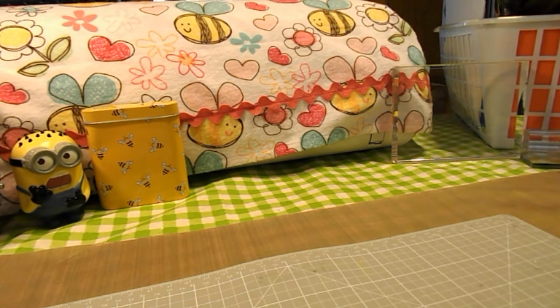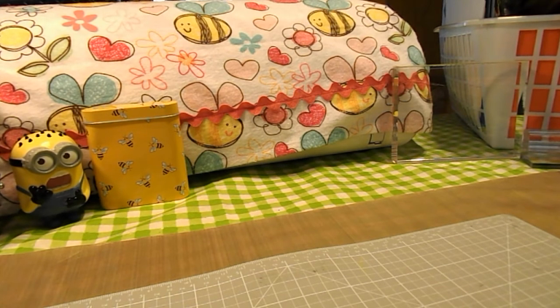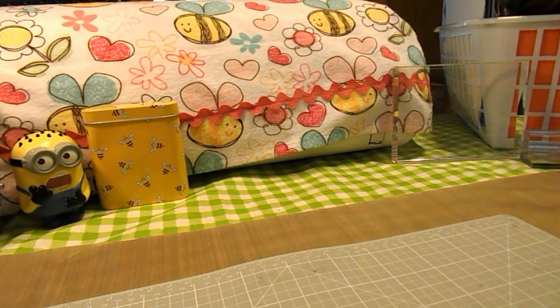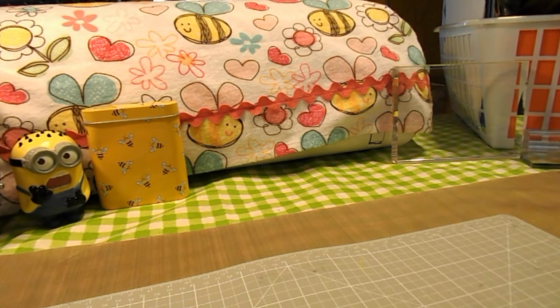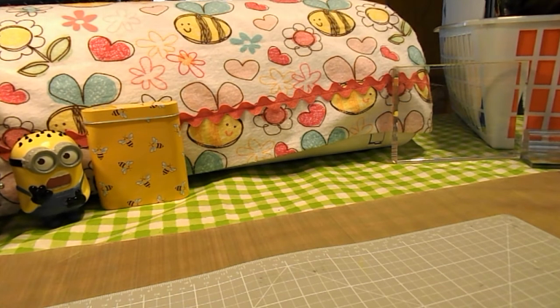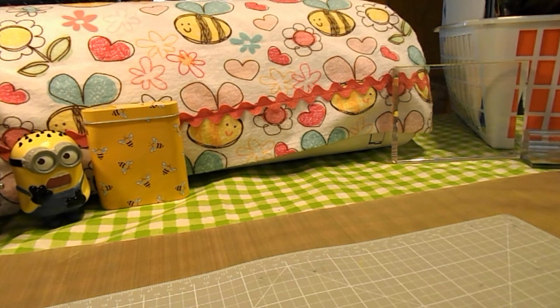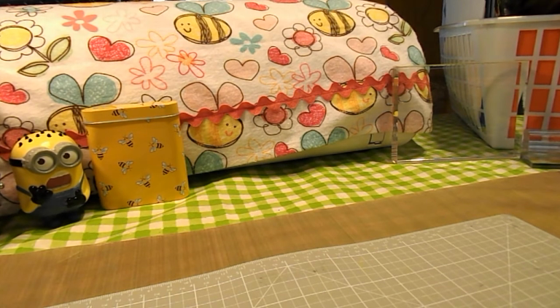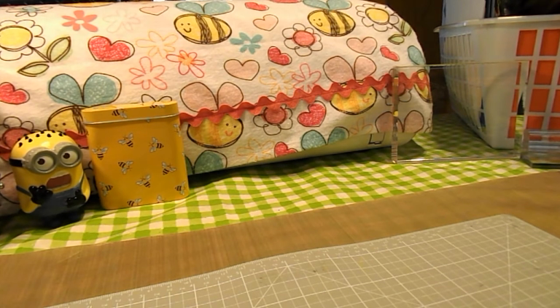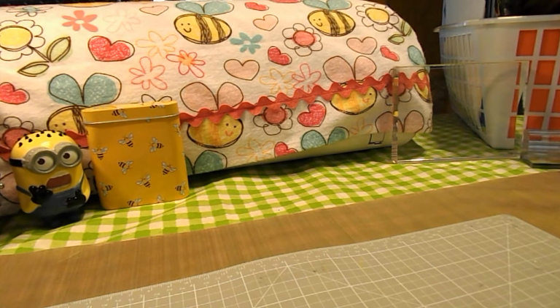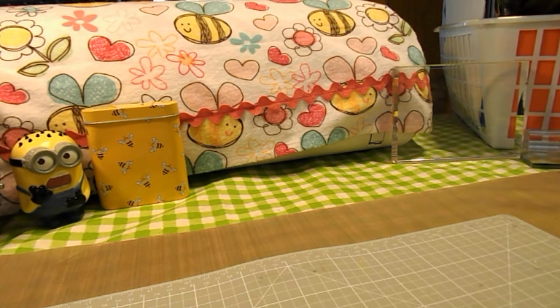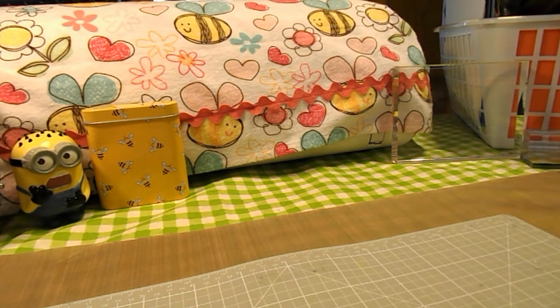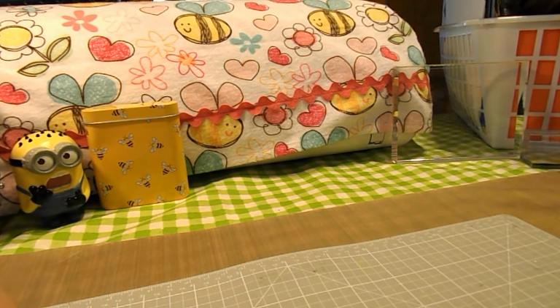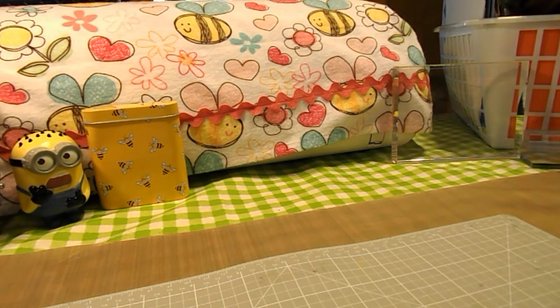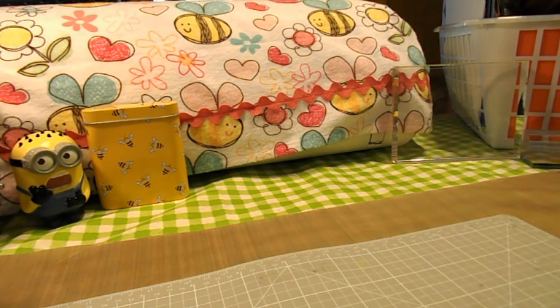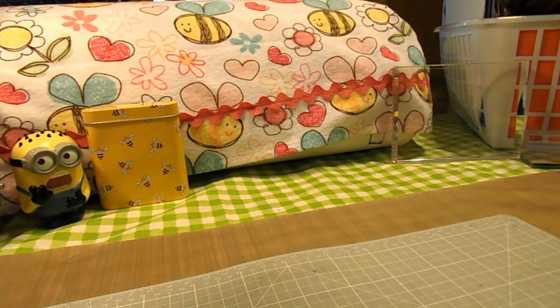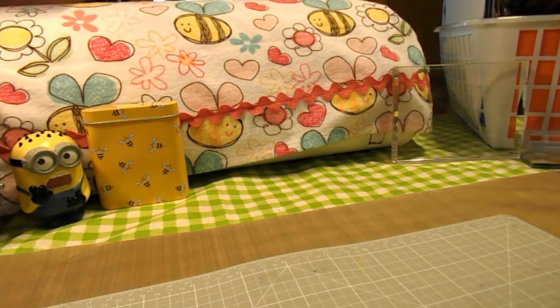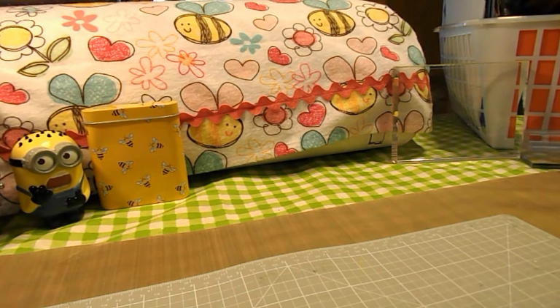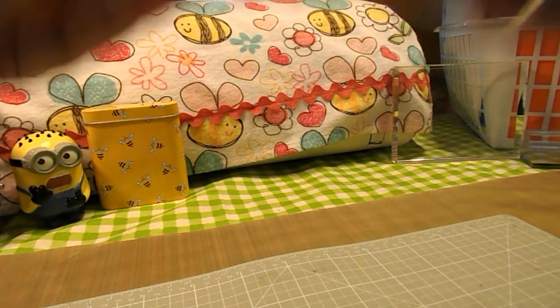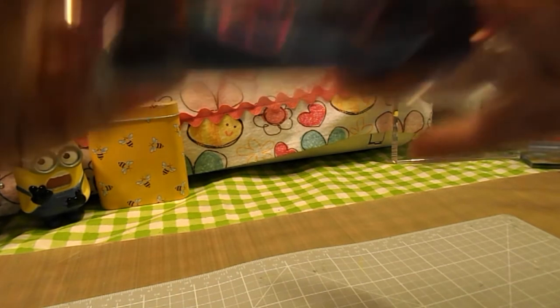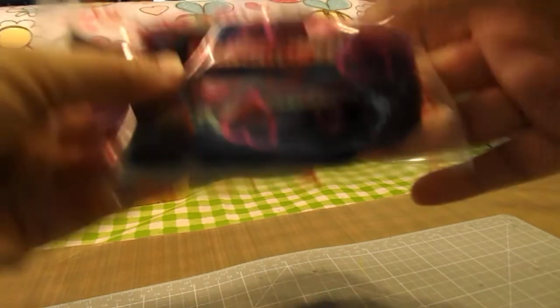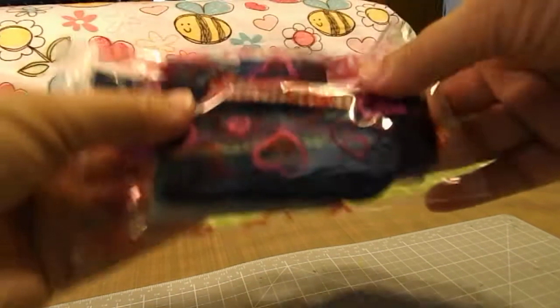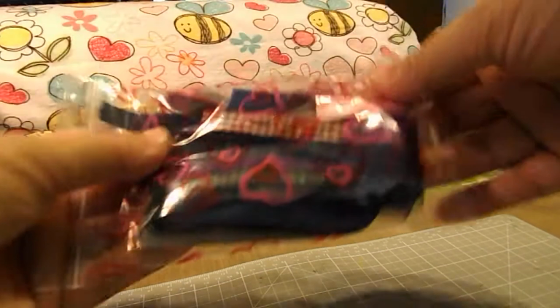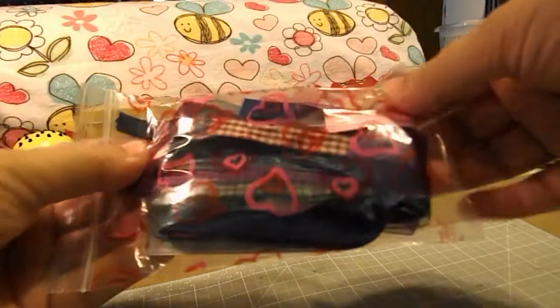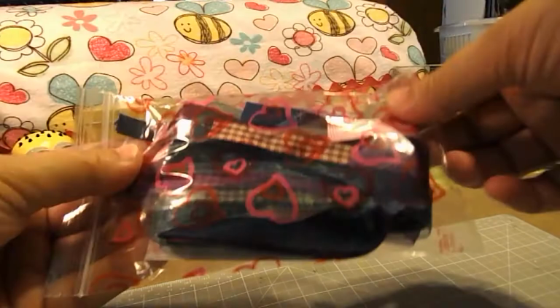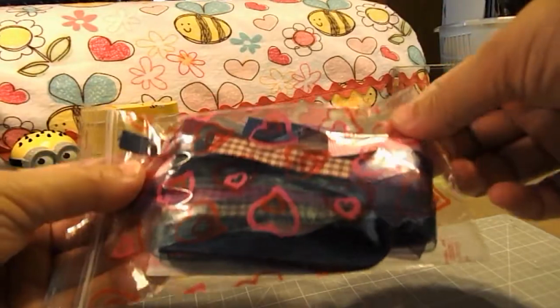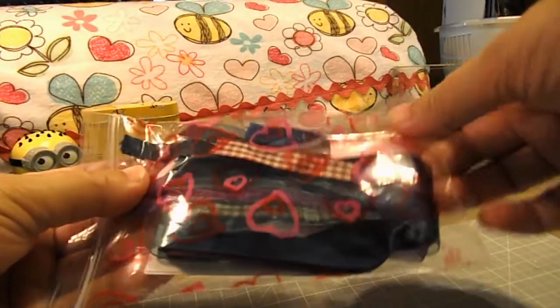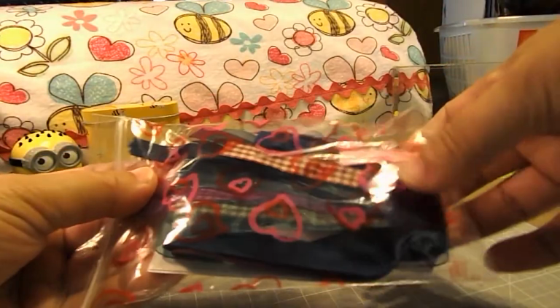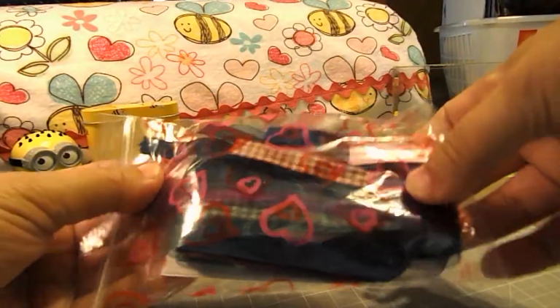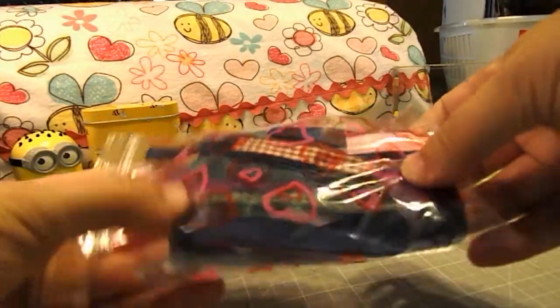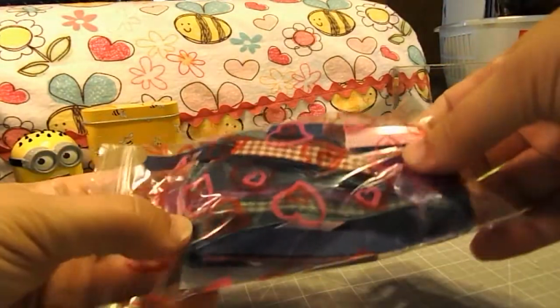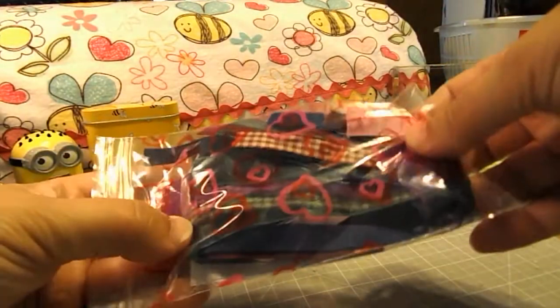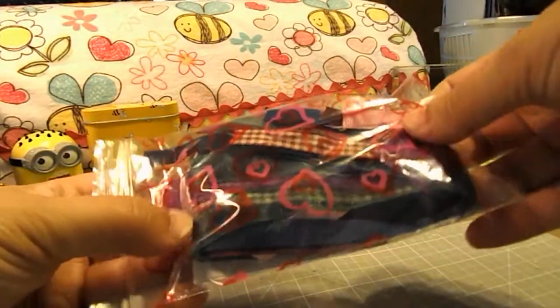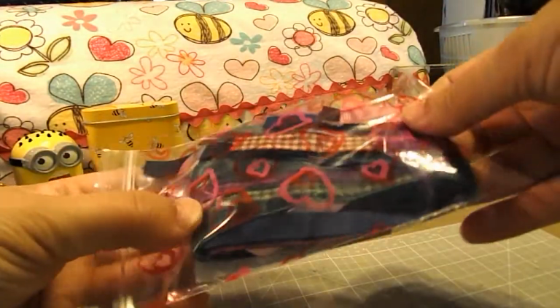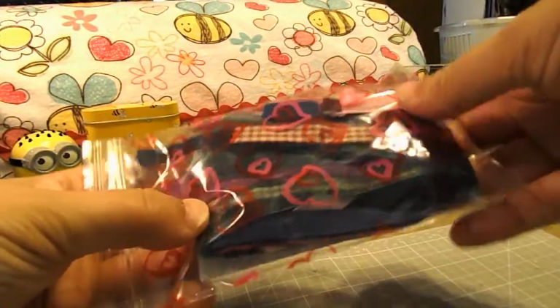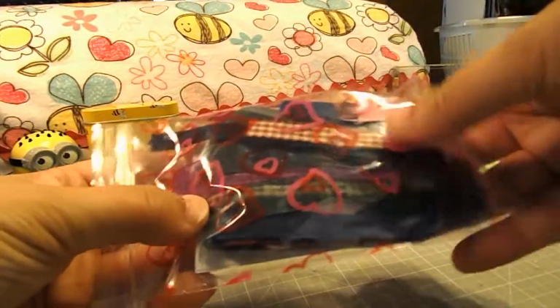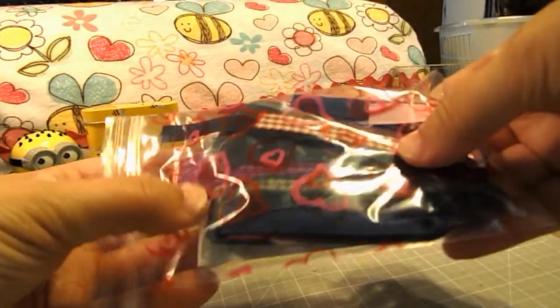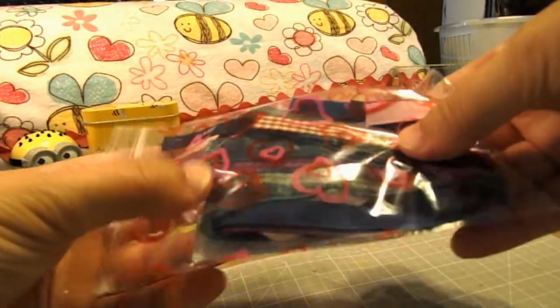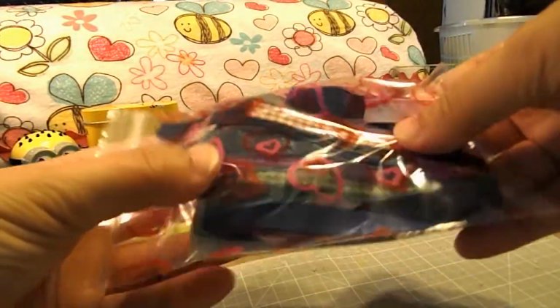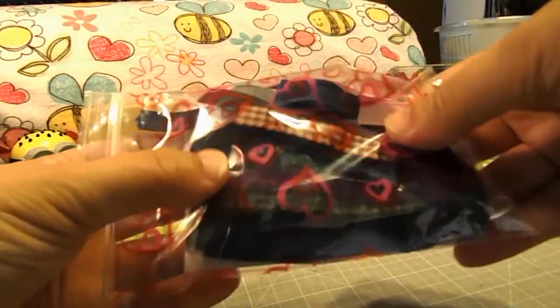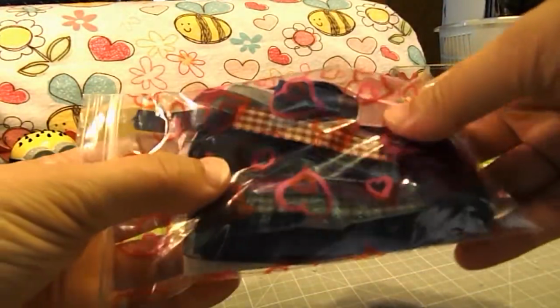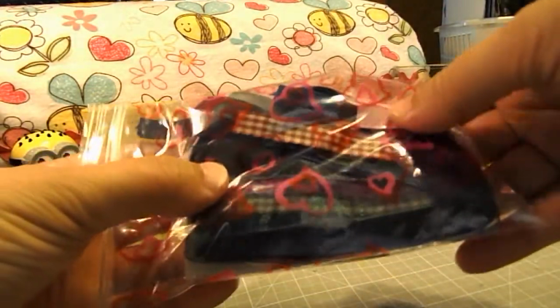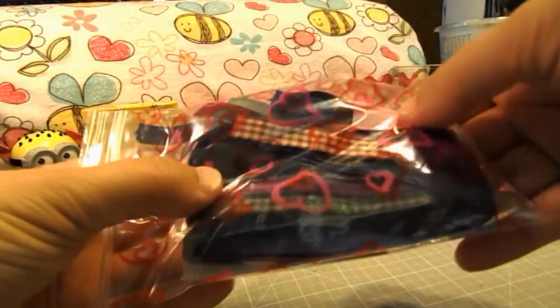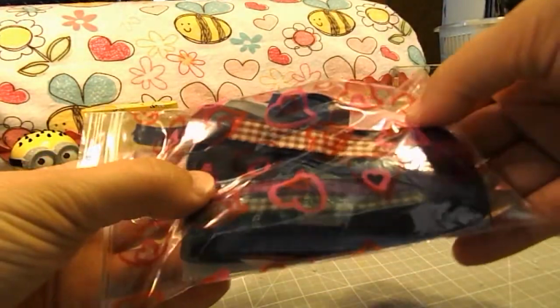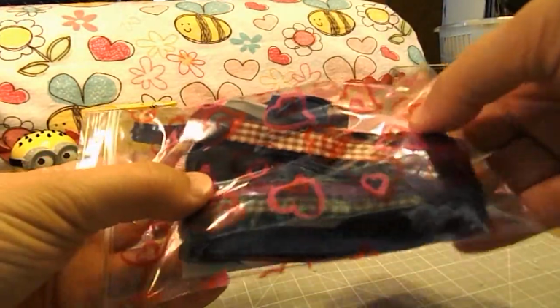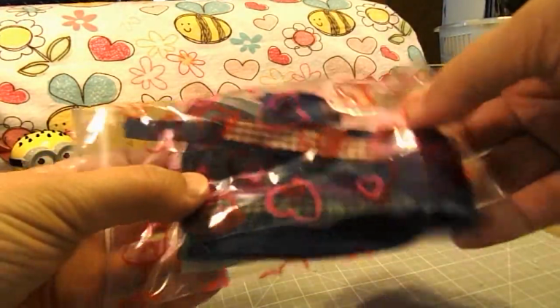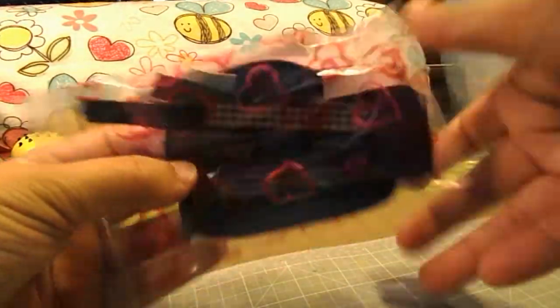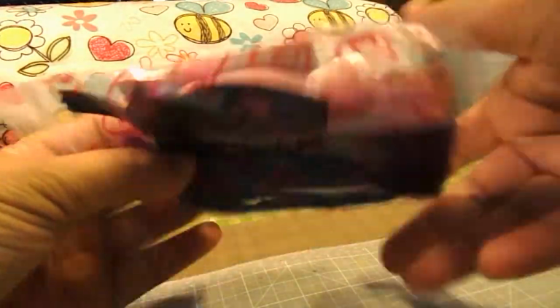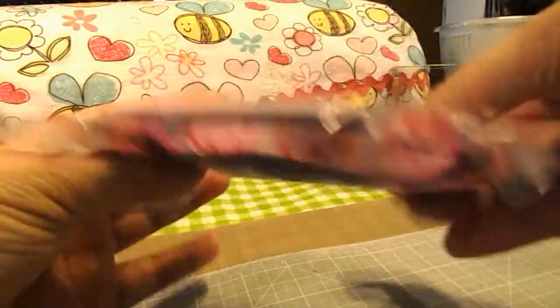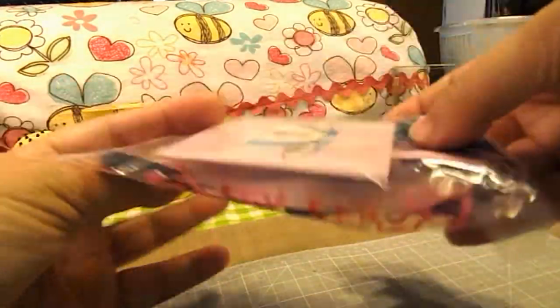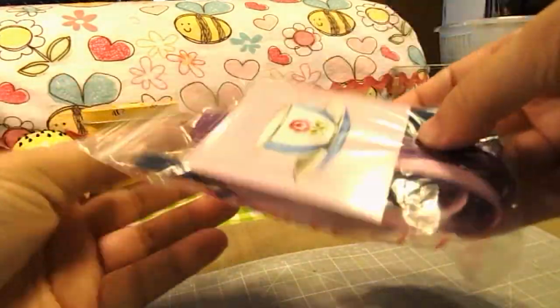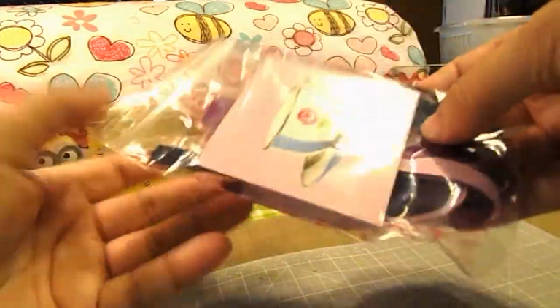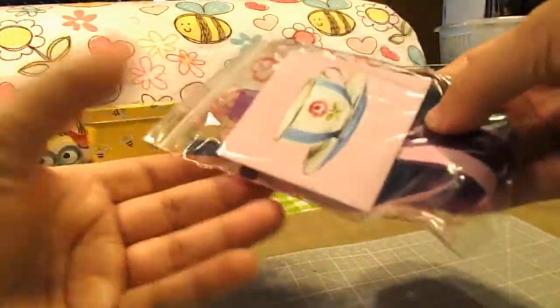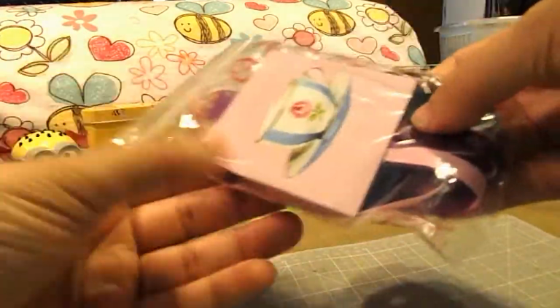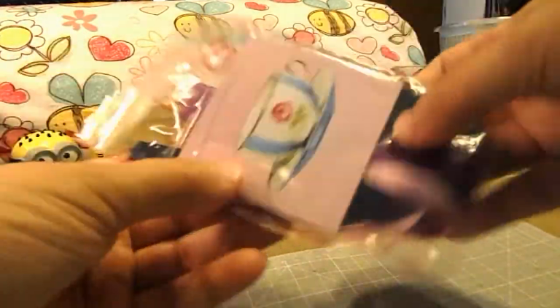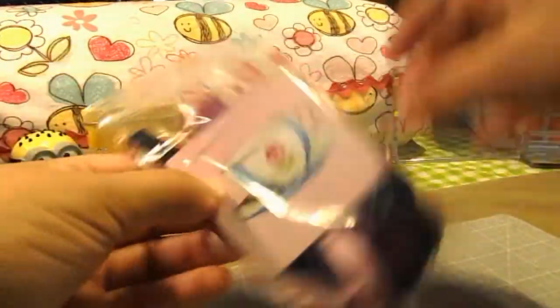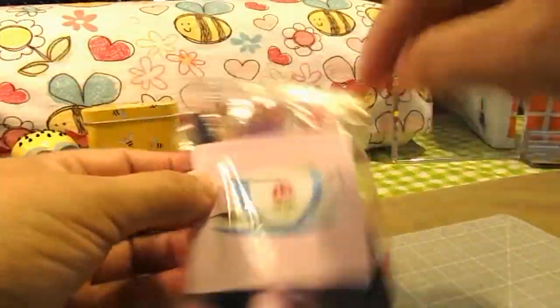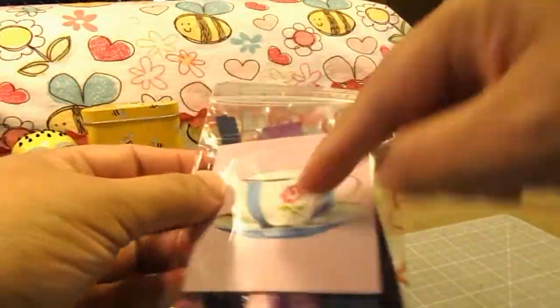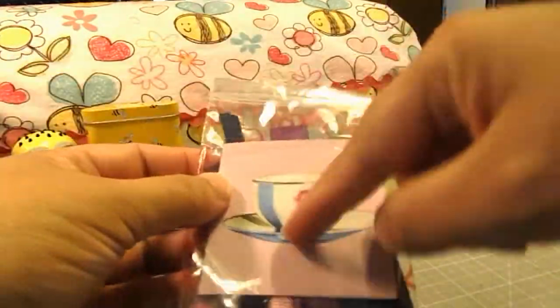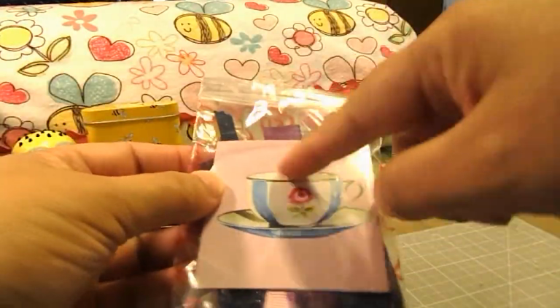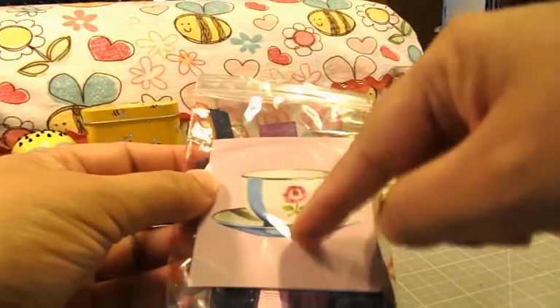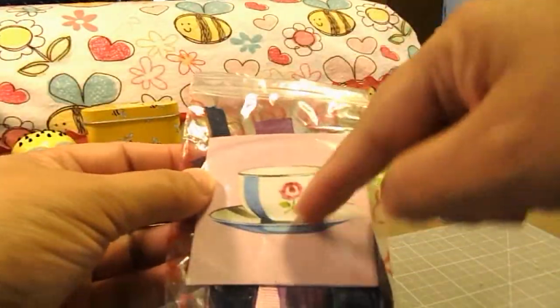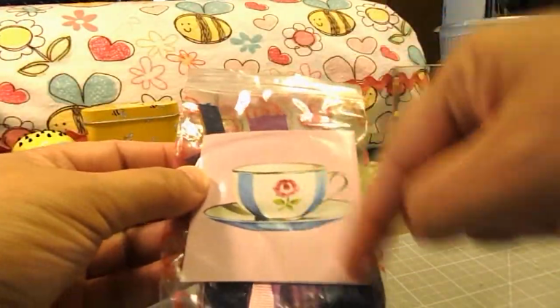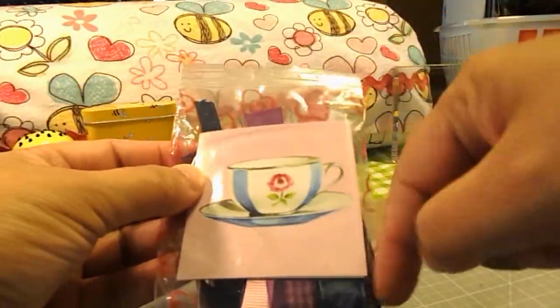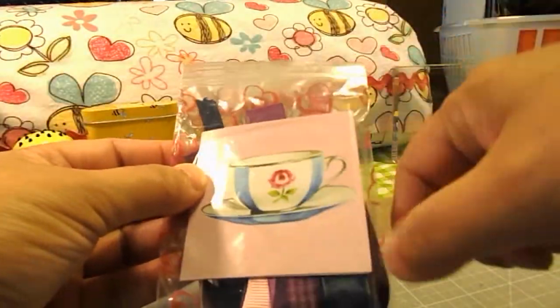First of all, she sent me this little bag with a bunch of ribbons and trims and this cute little card.